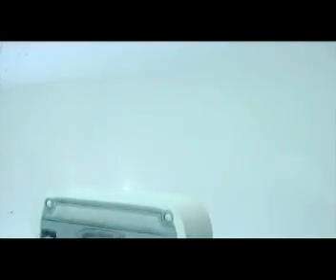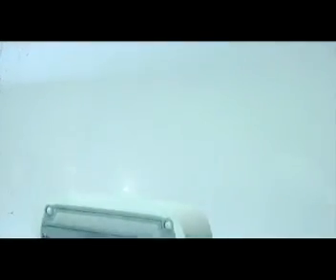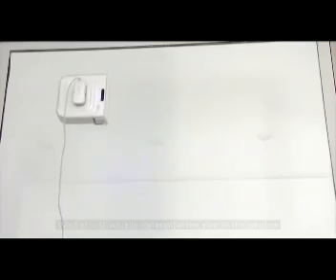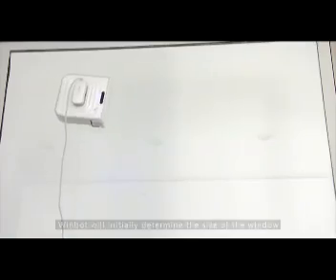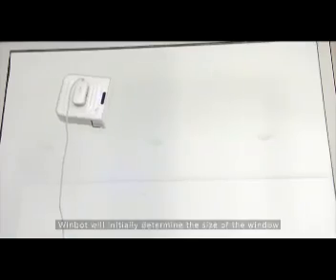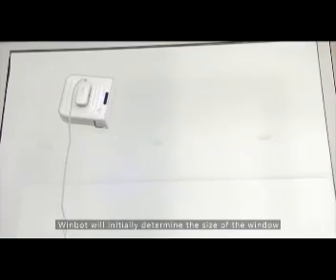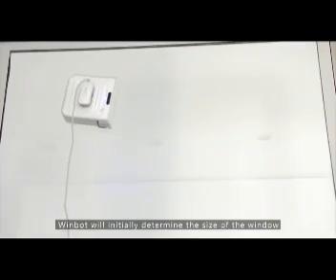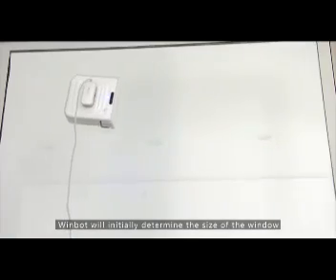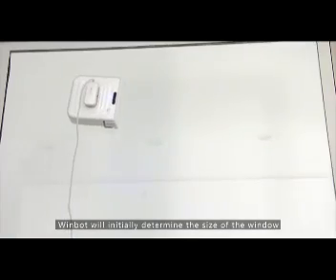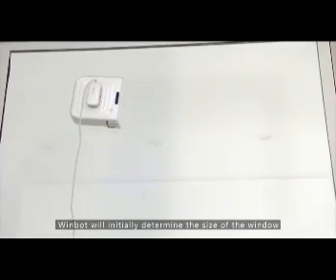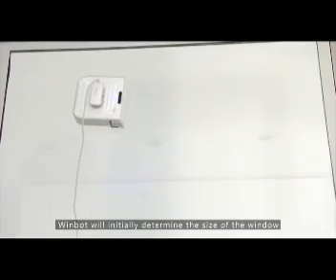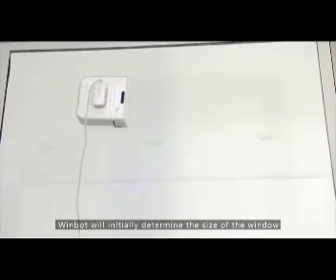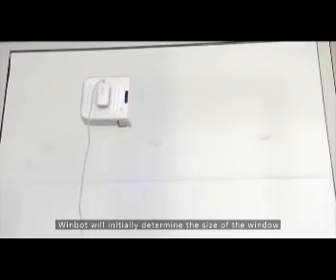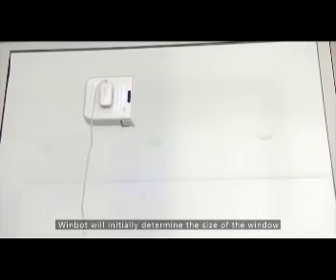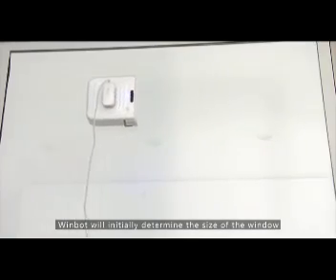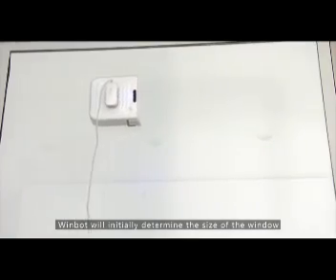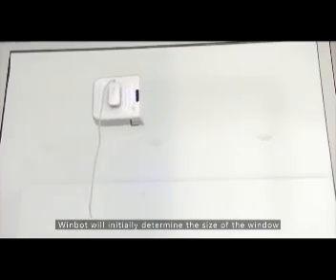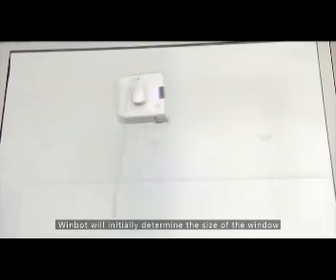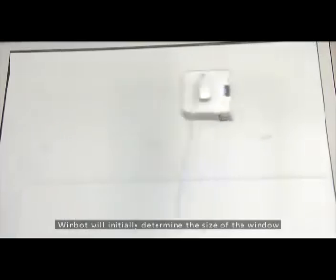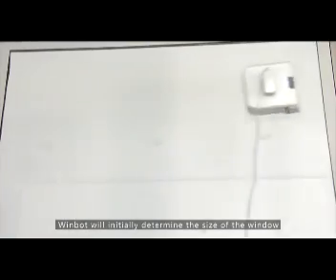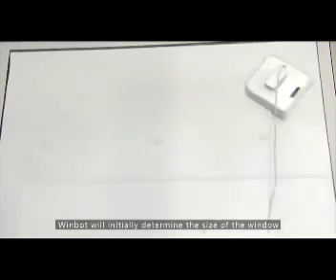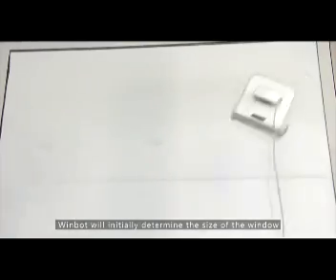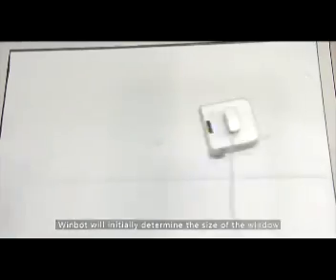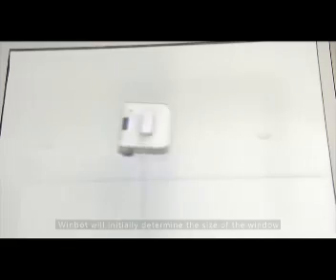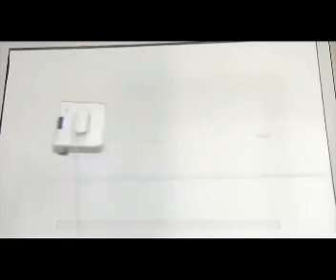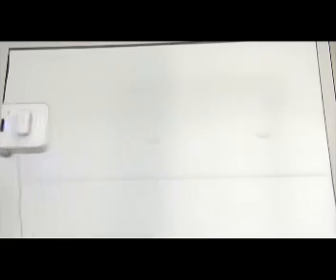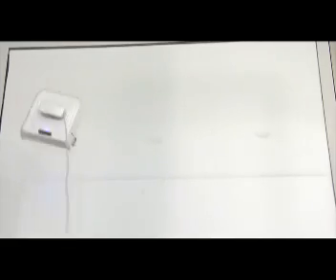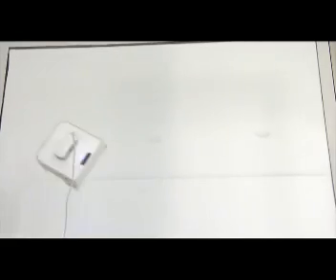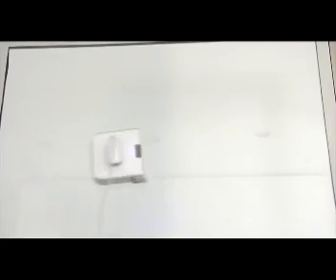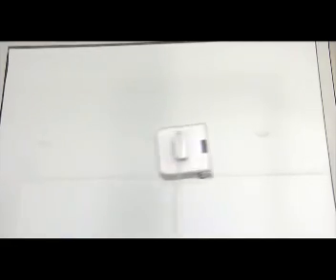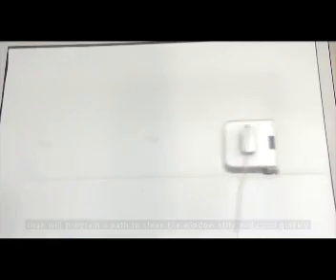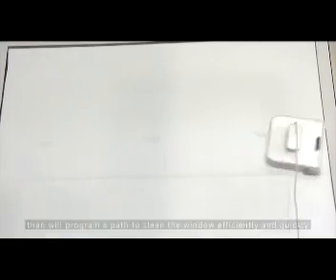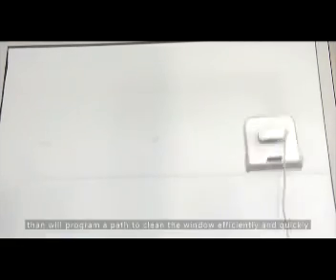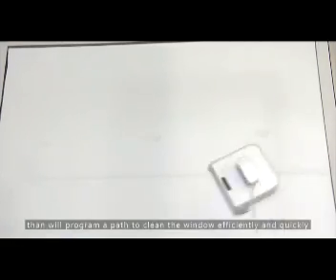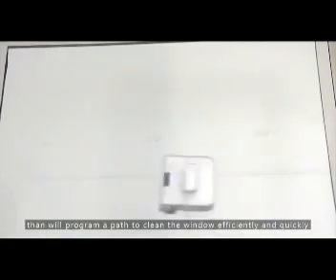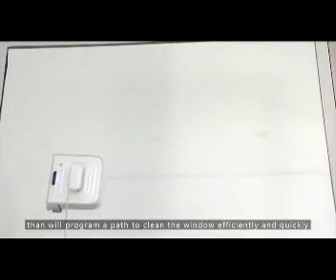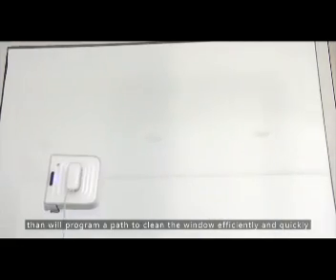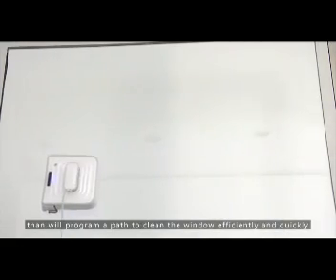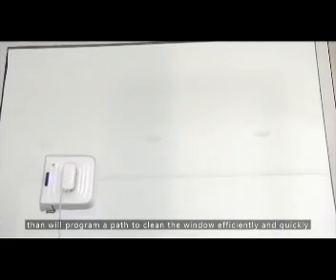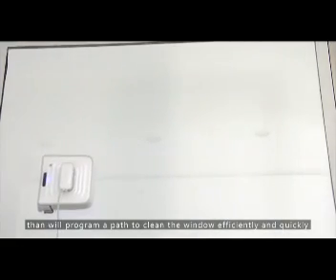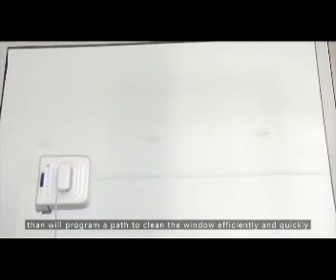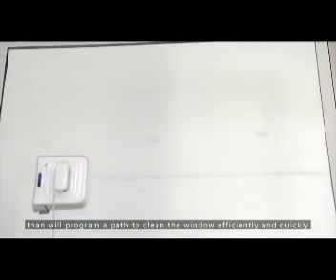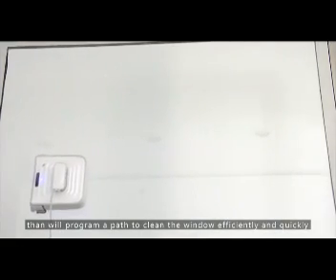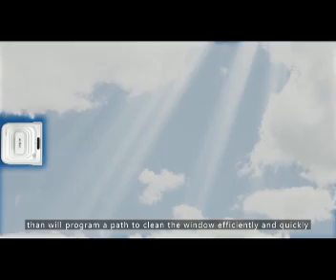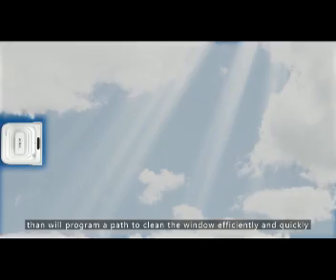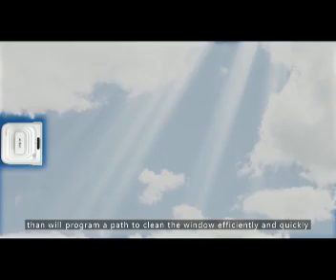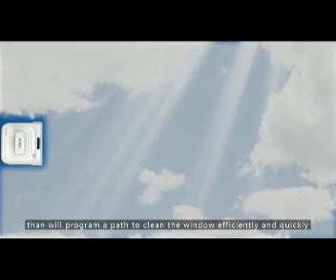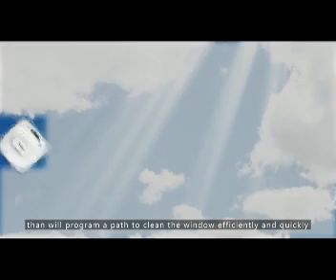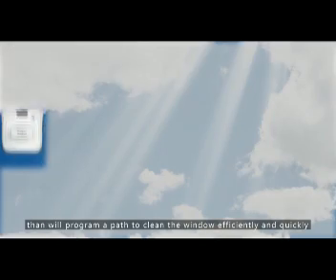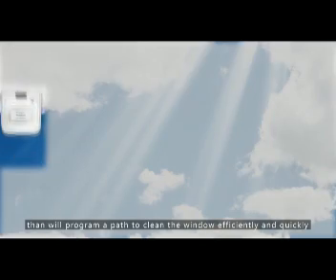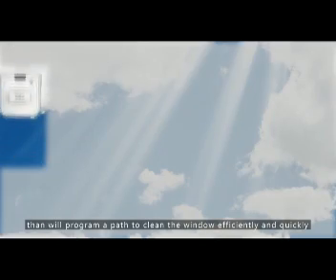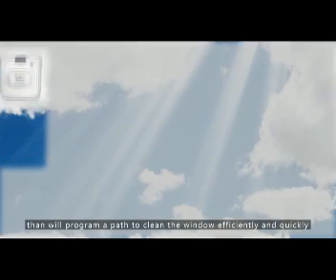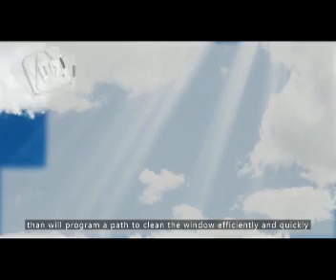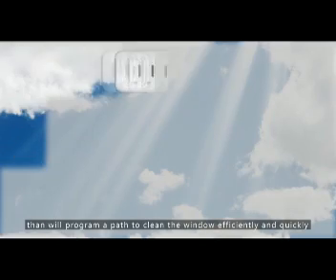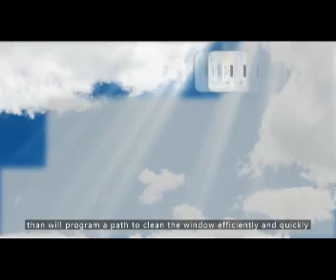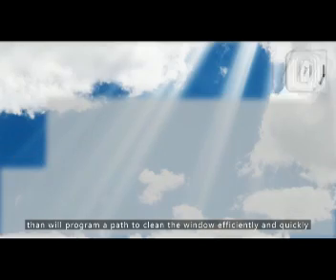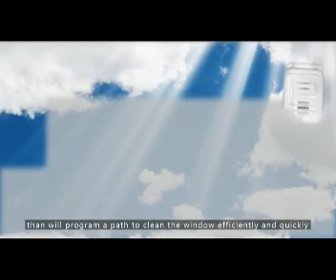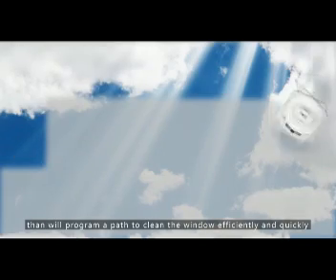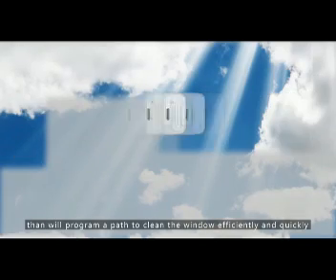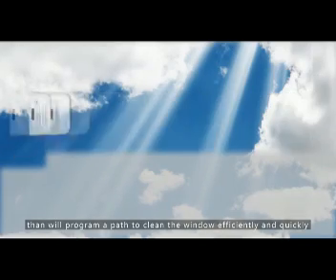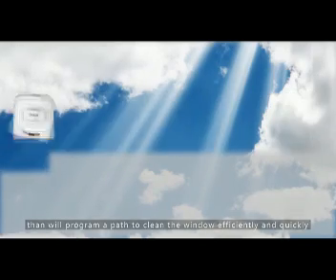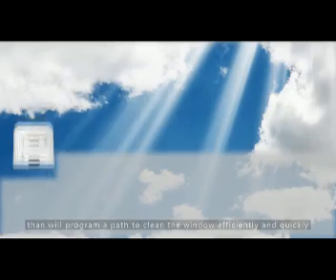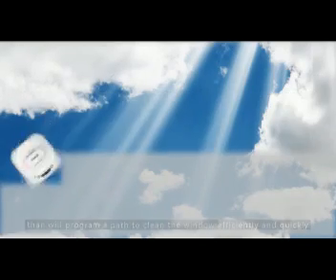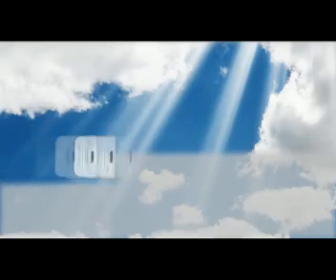WimBot will initially determine the size of the window, then program a path to clean the window efficiently and quickly.